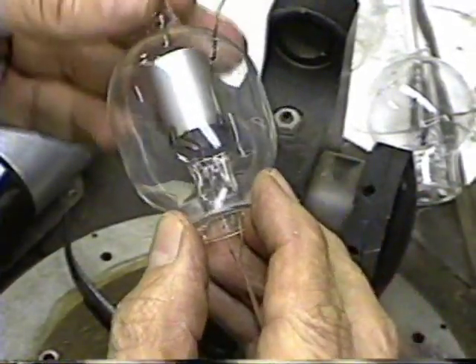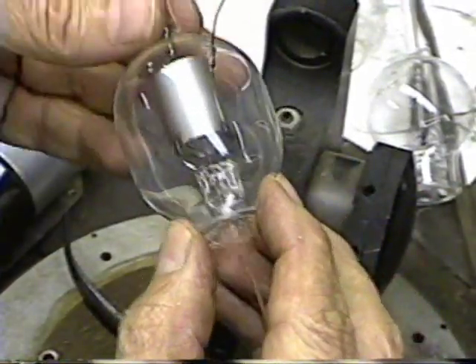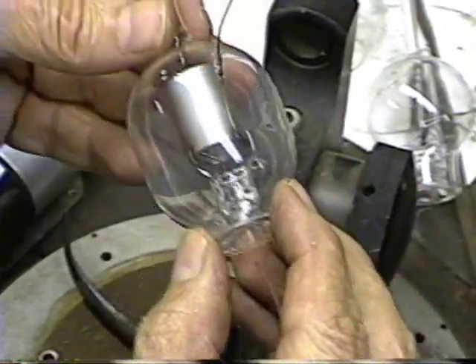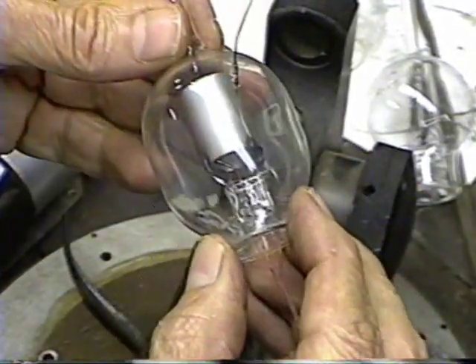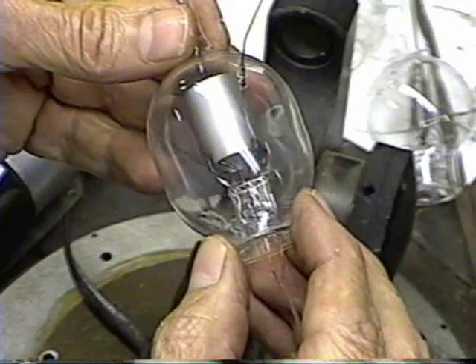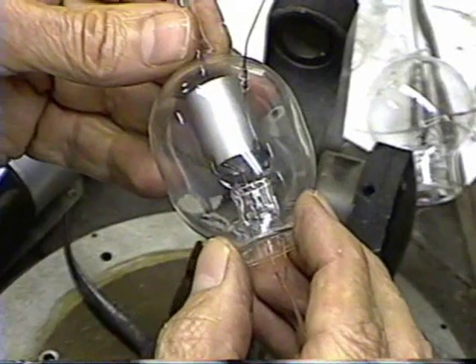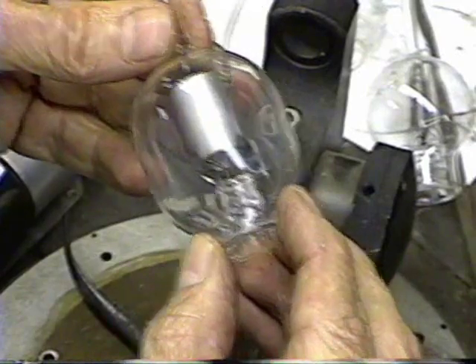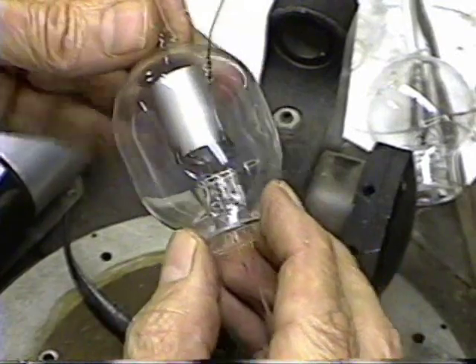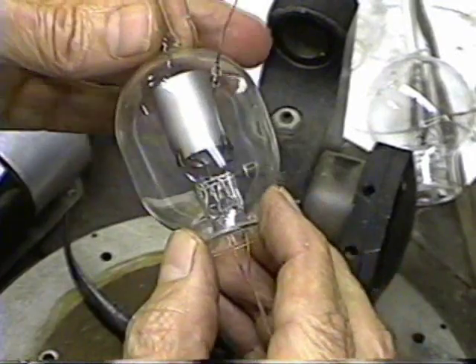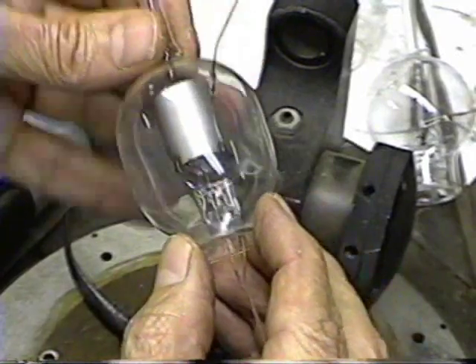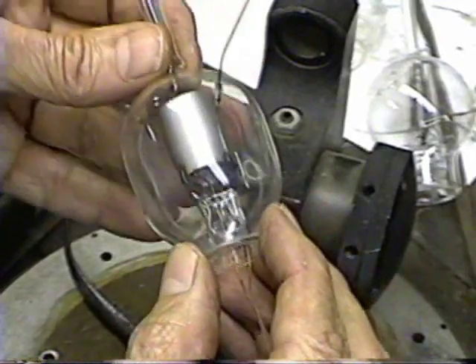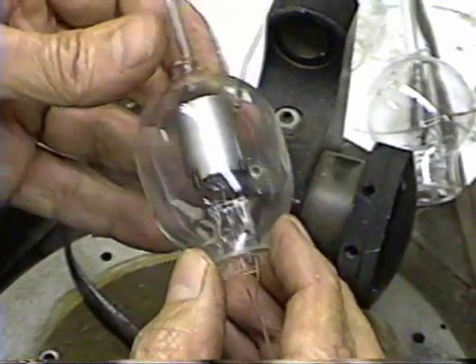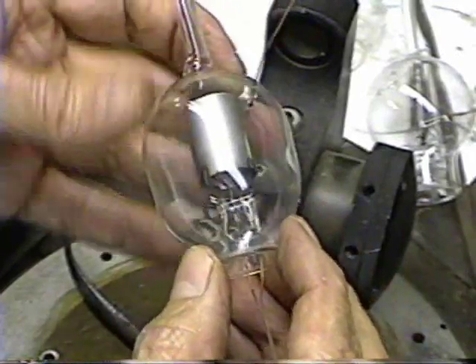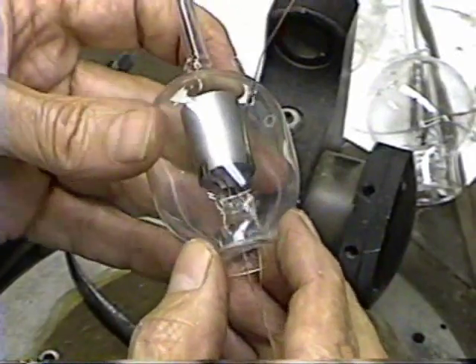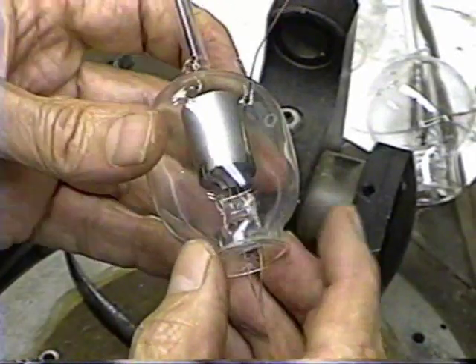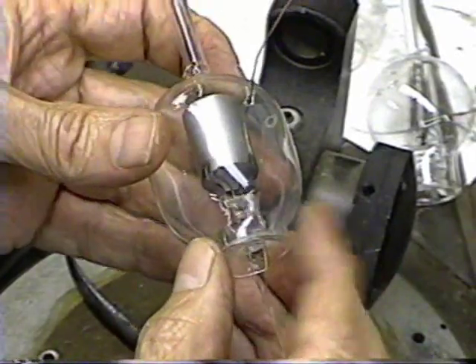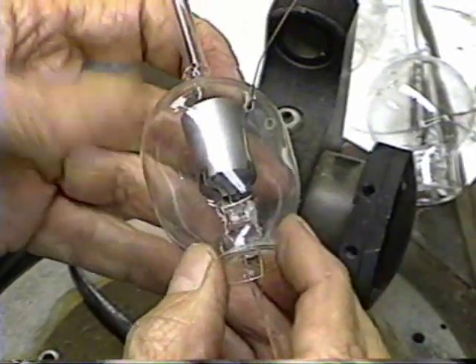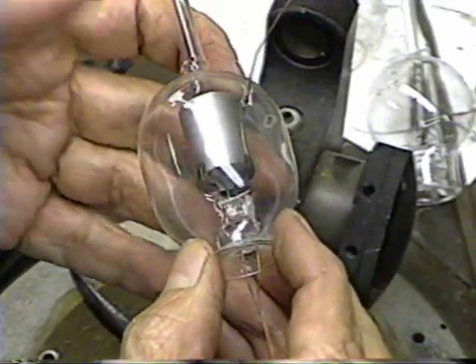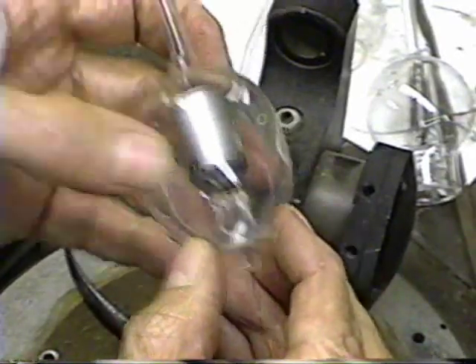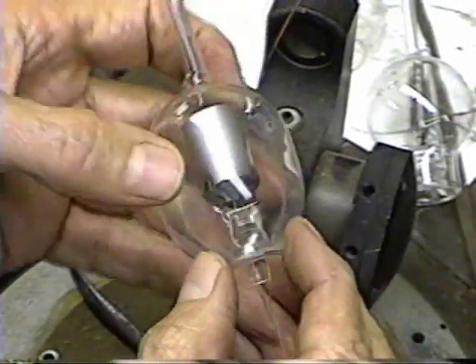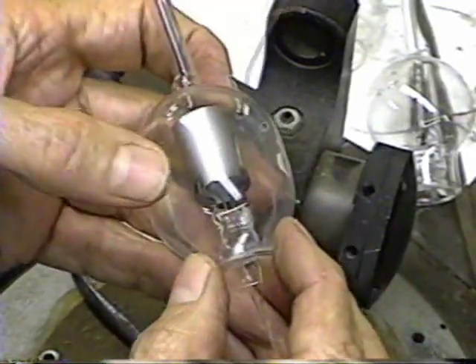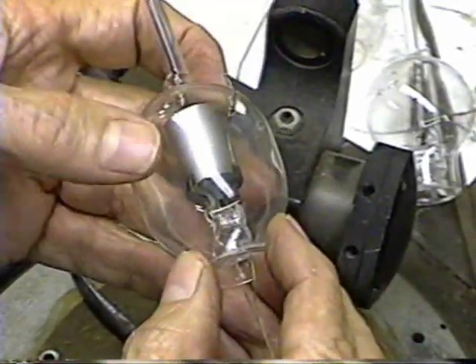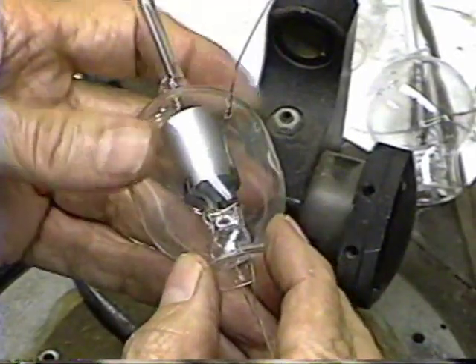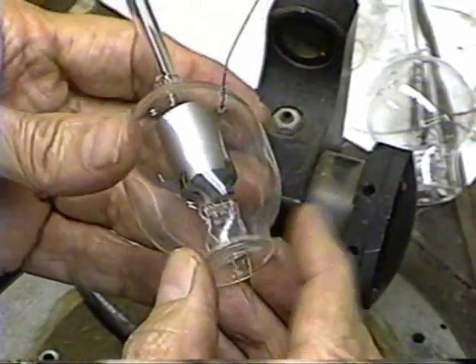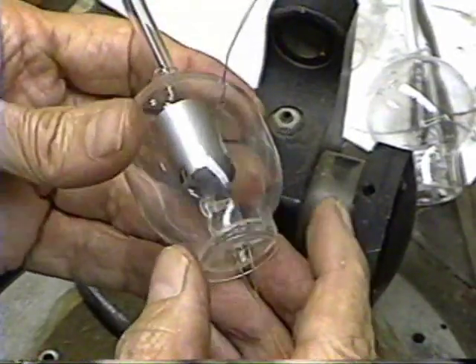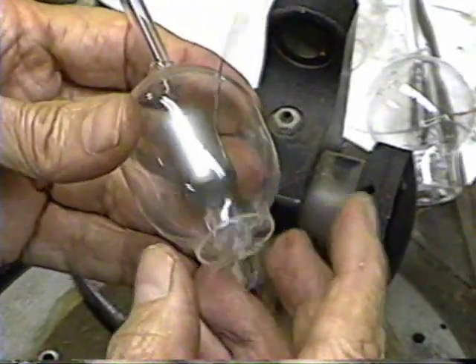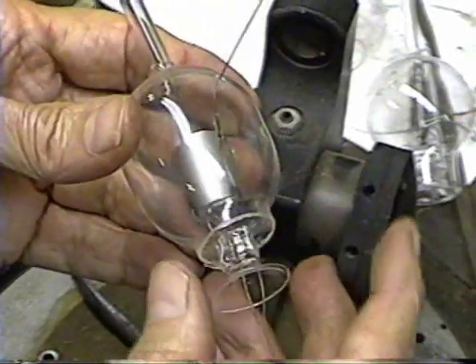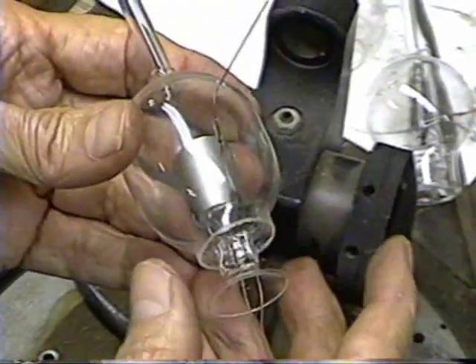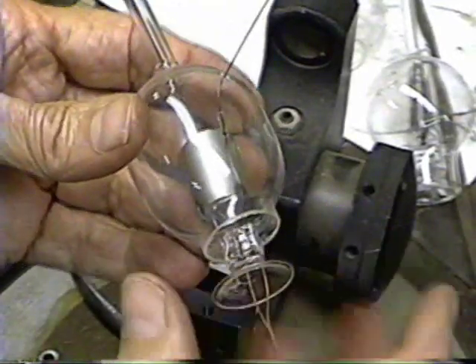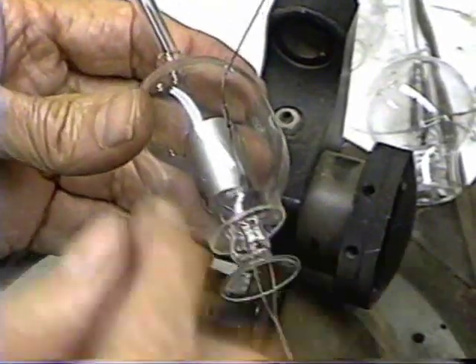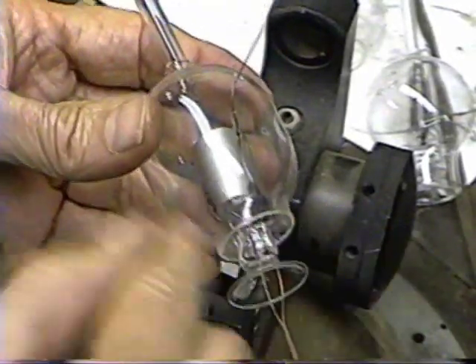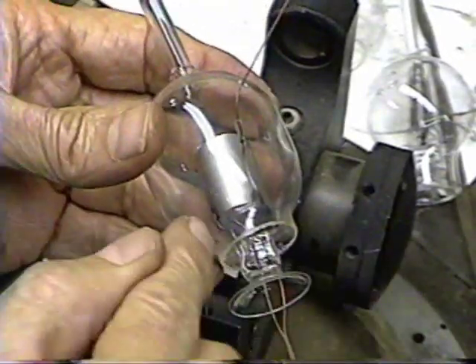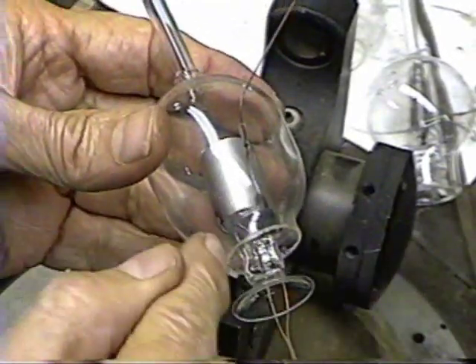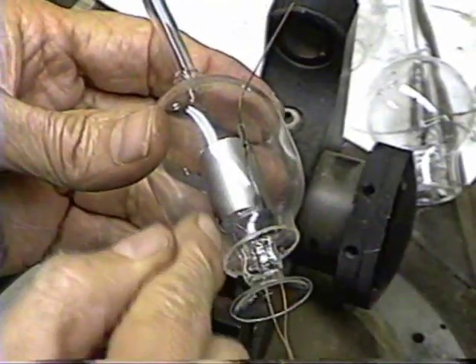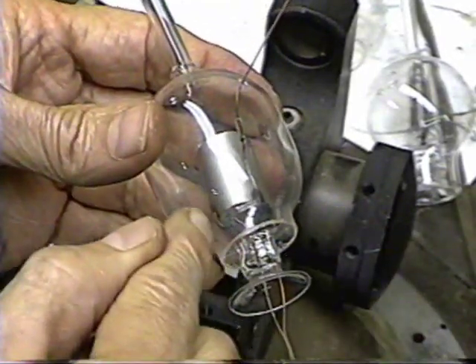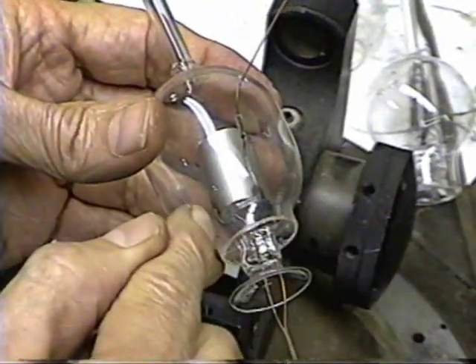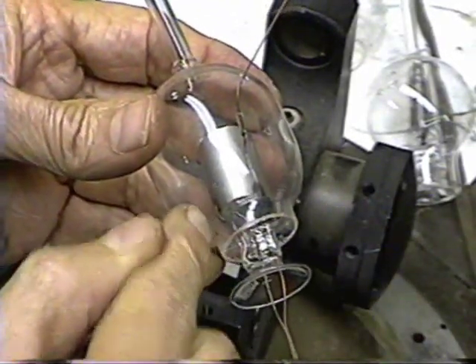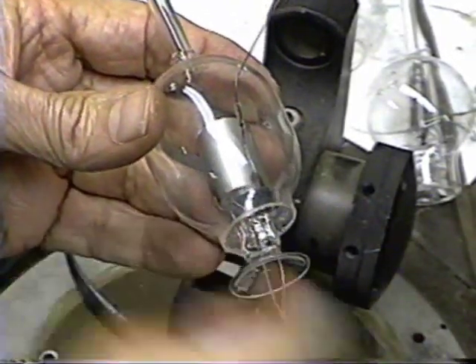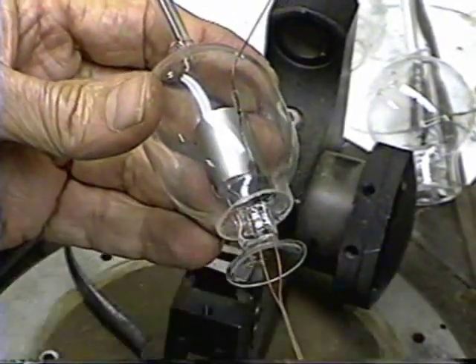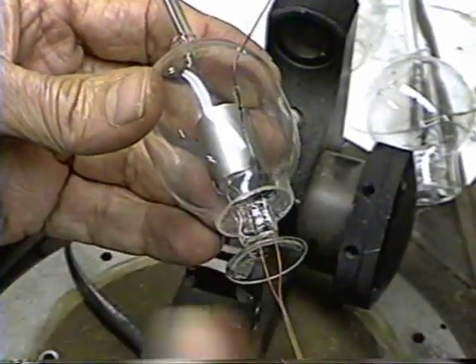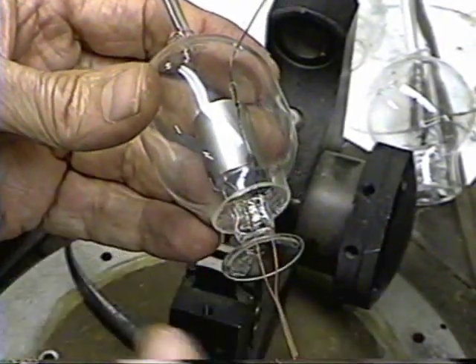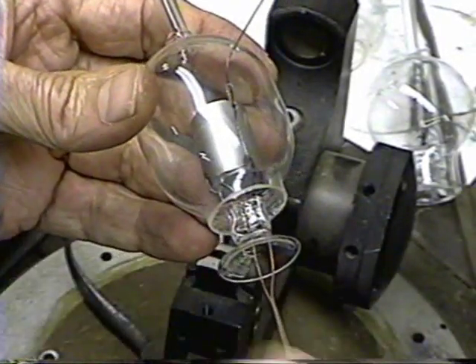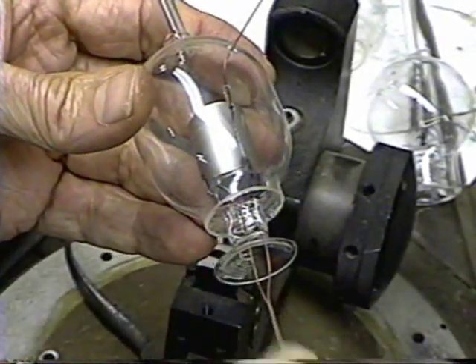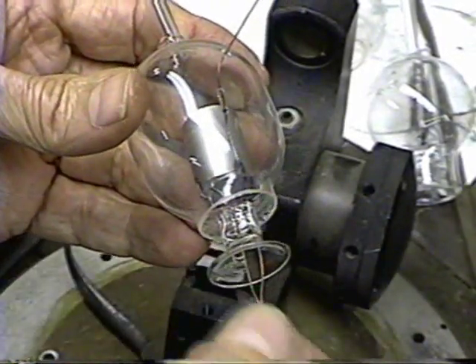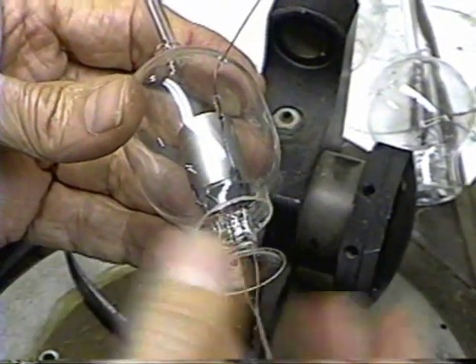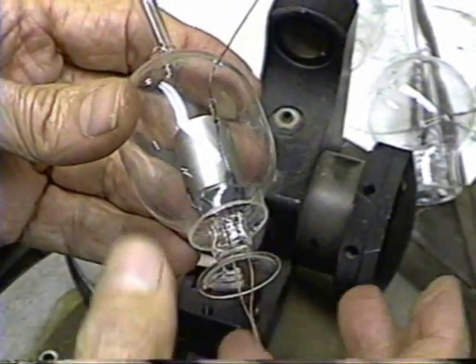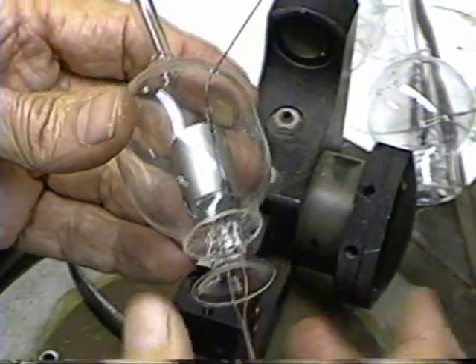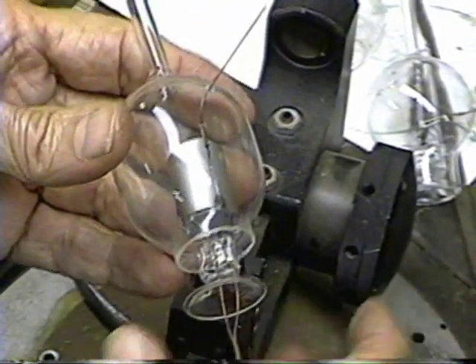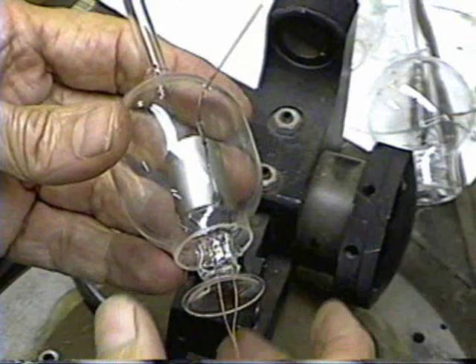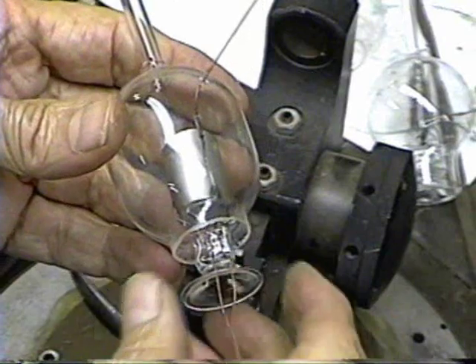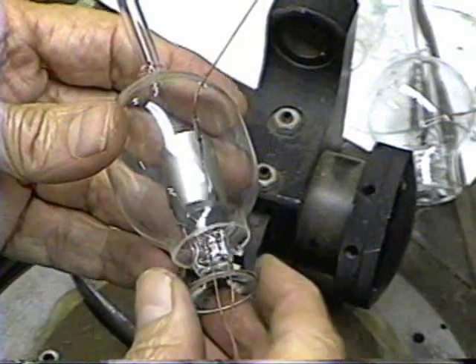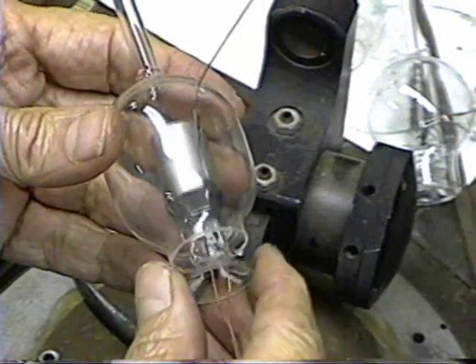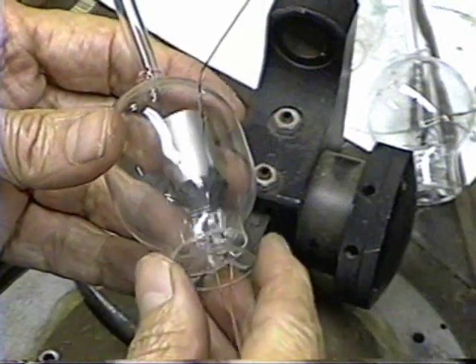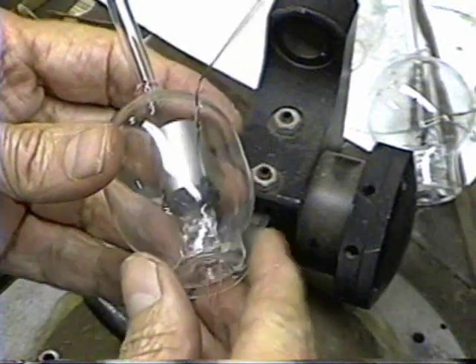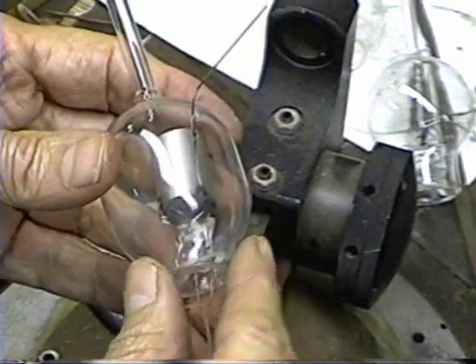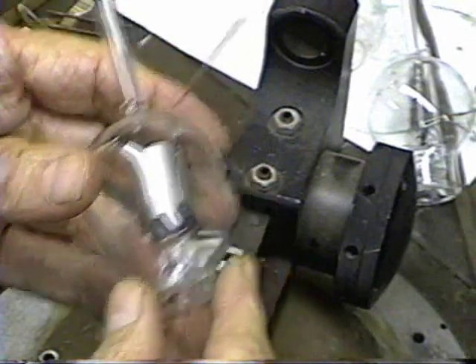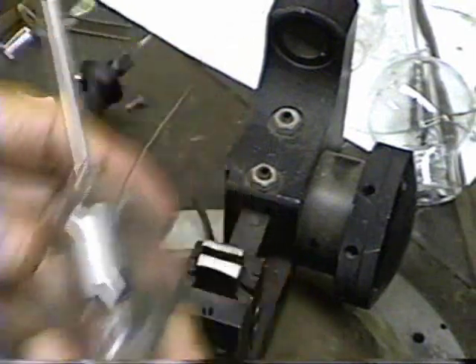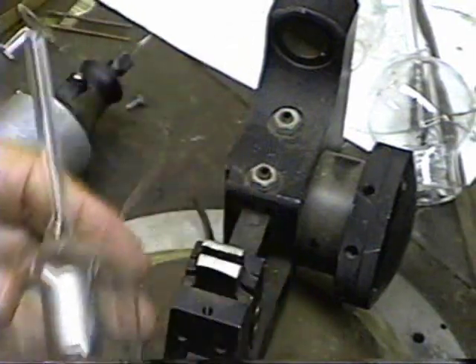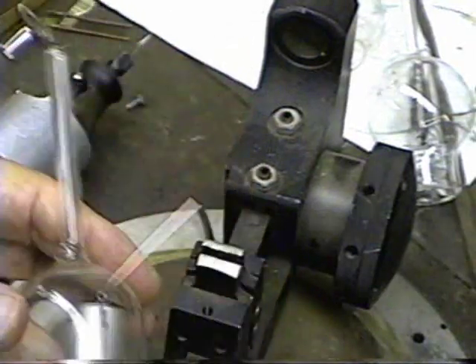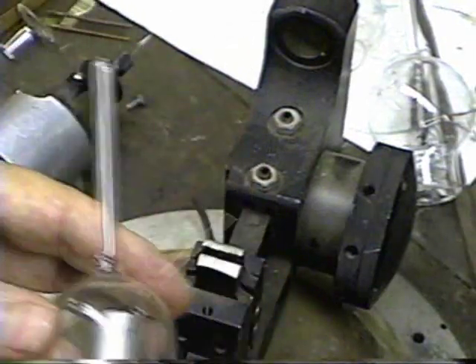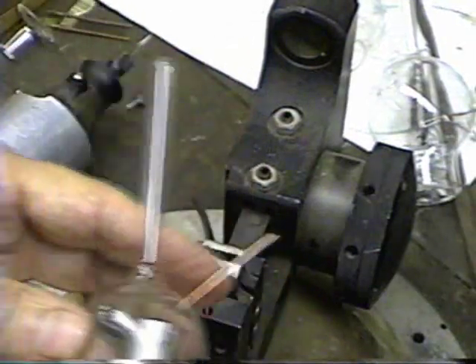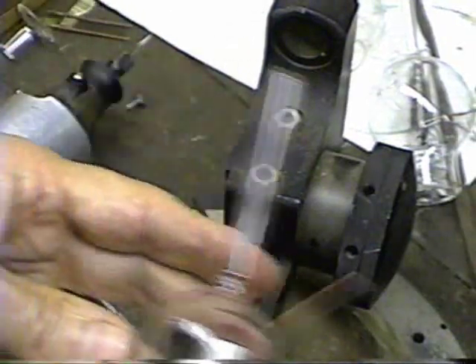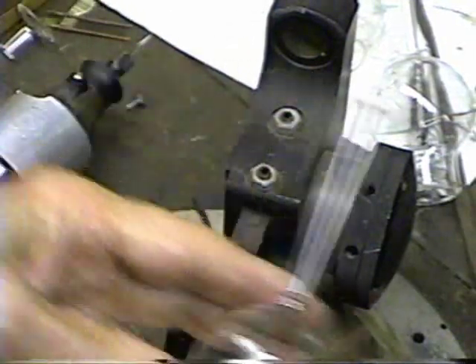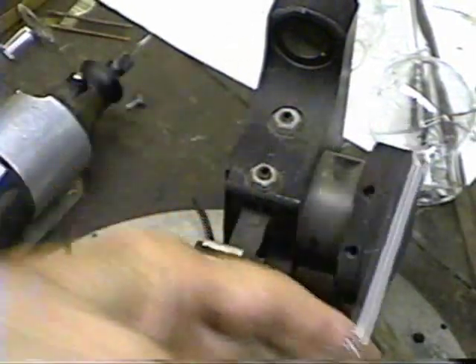Now the next thing we have to do before we do any sealing is we have to put the getter on there. So let me get a getter.